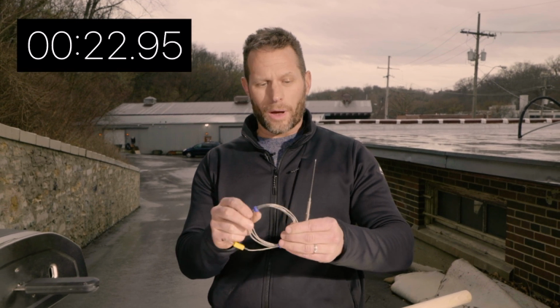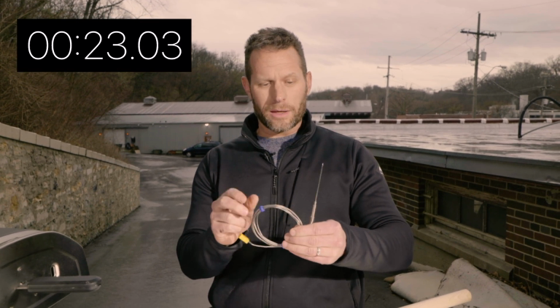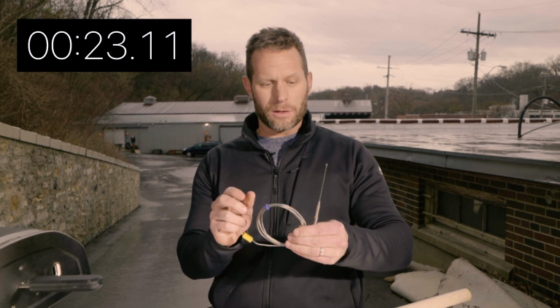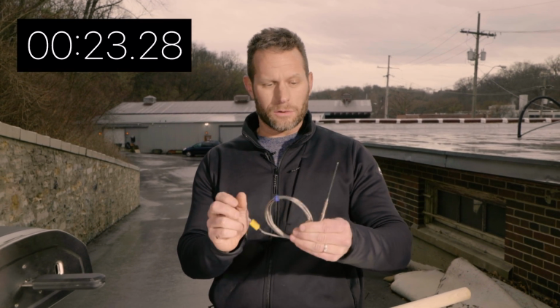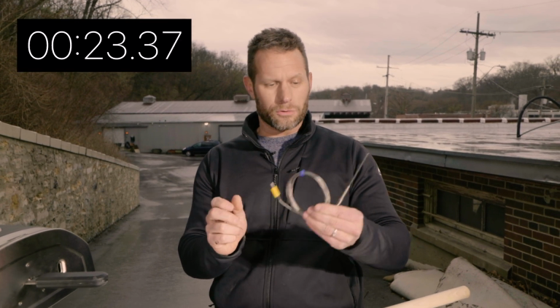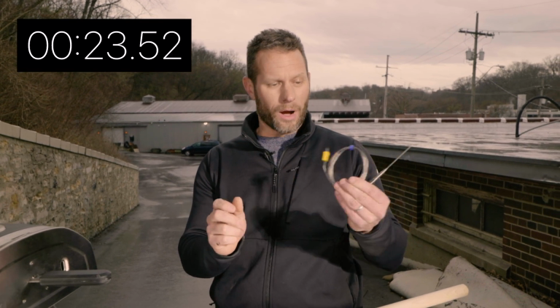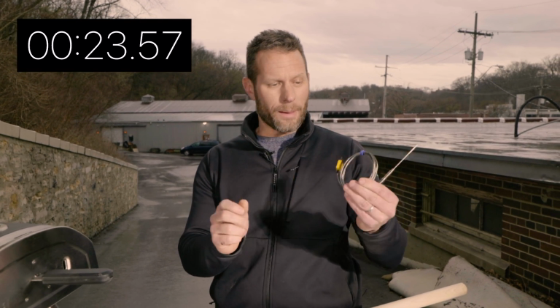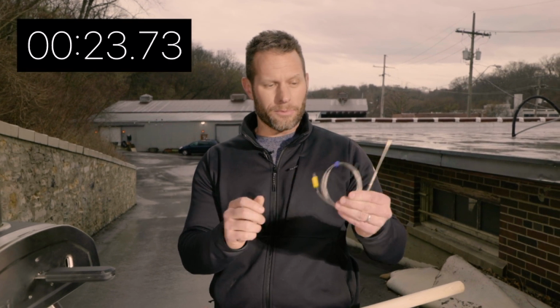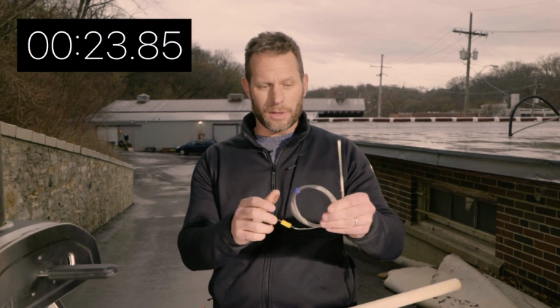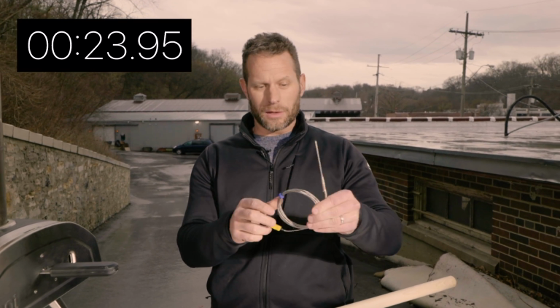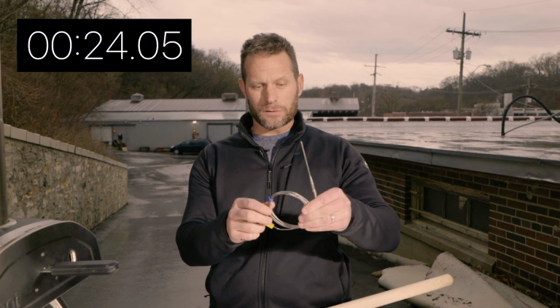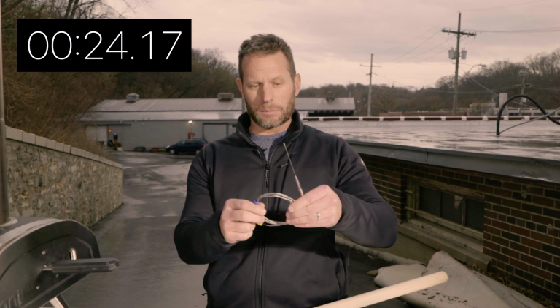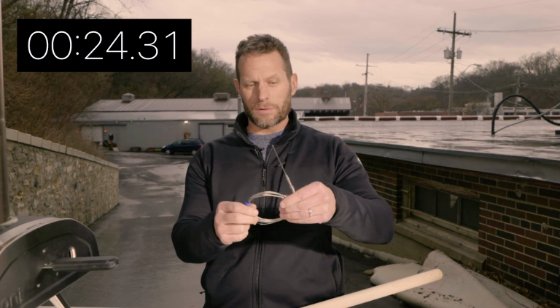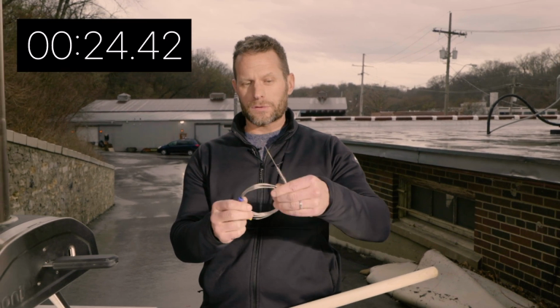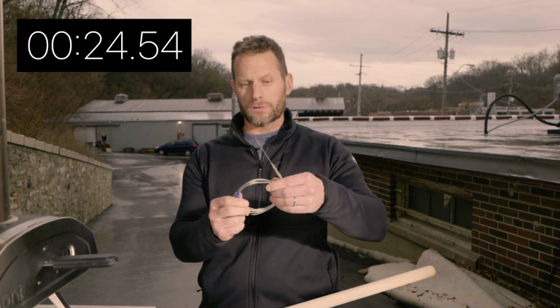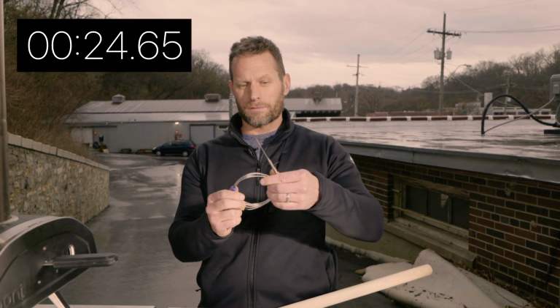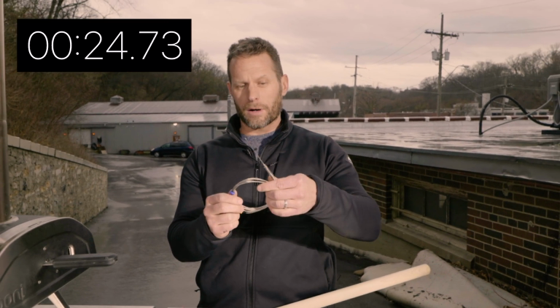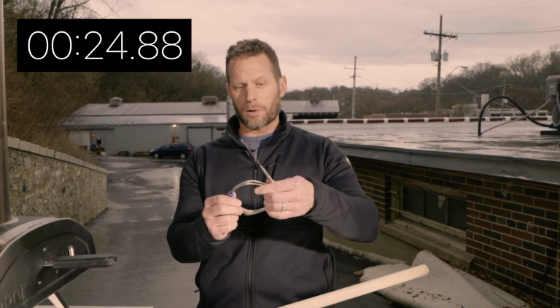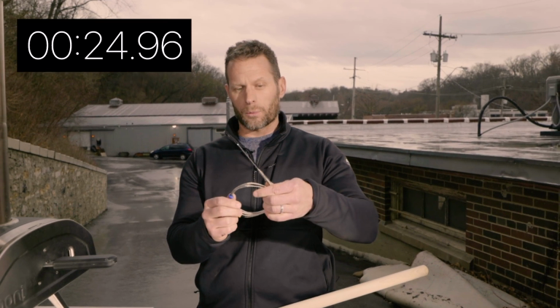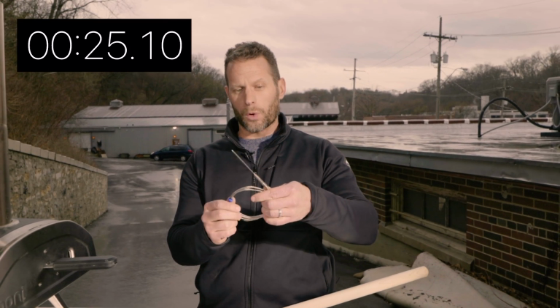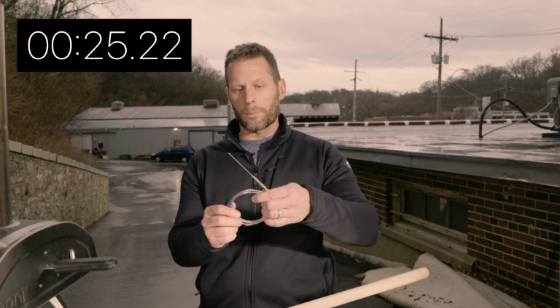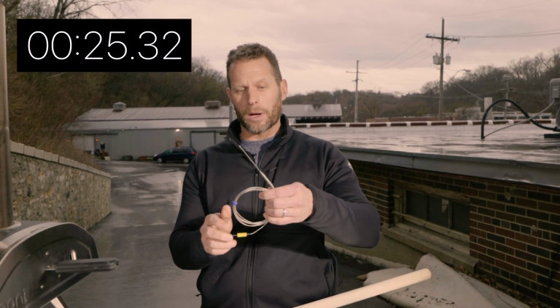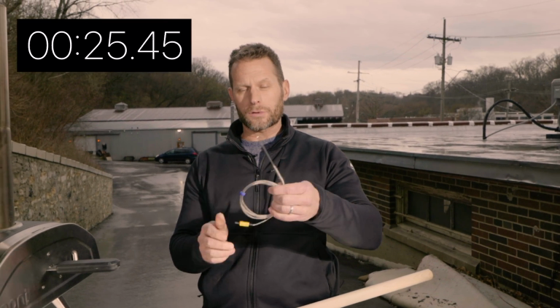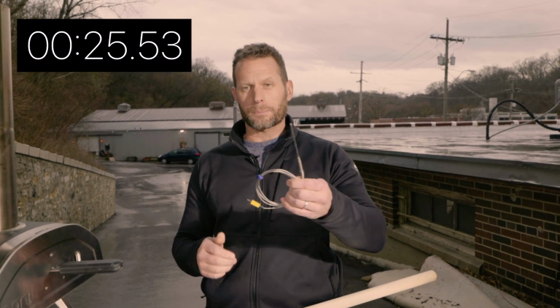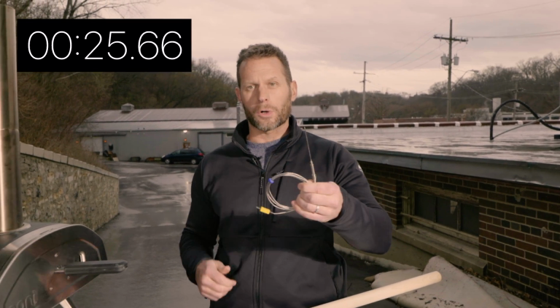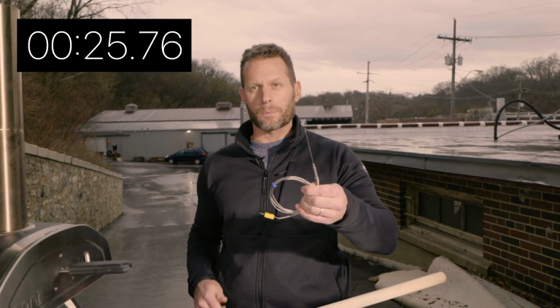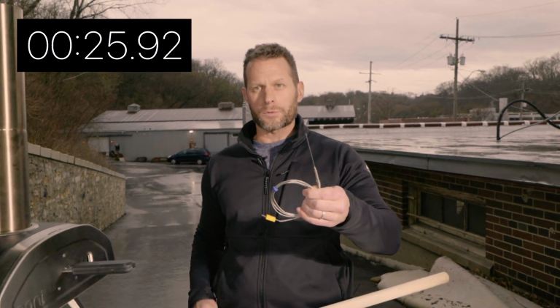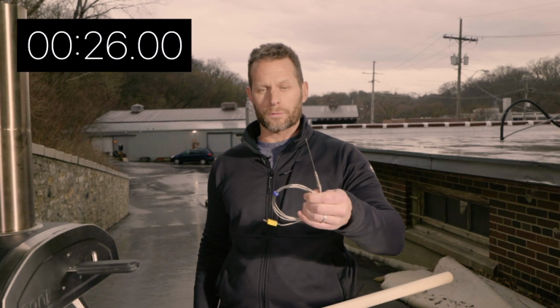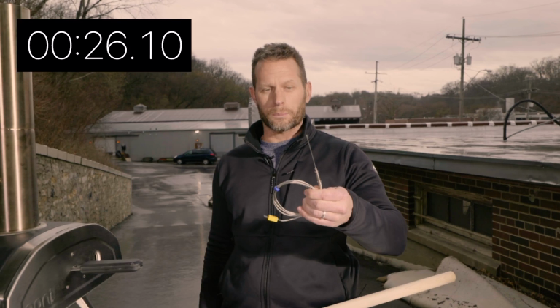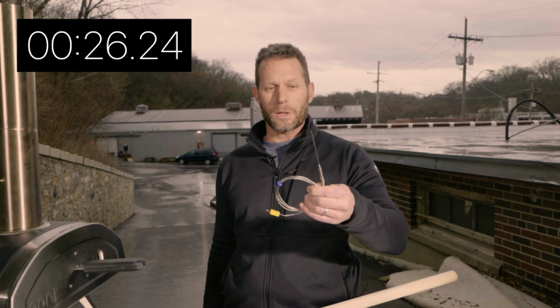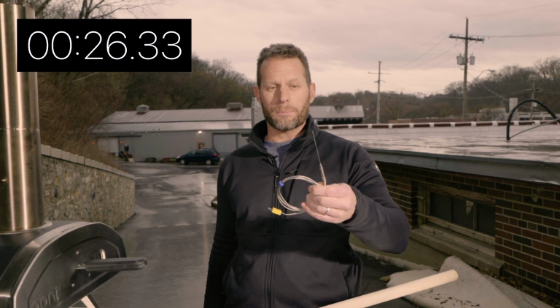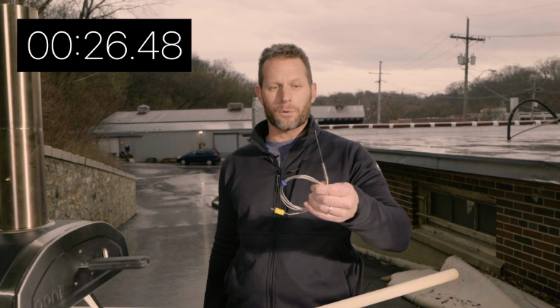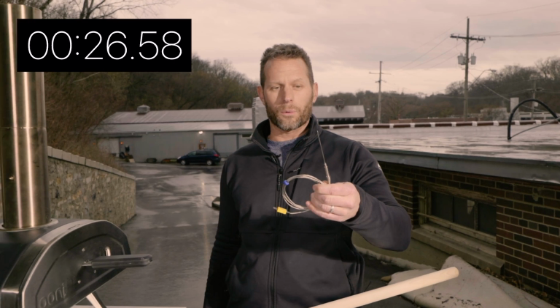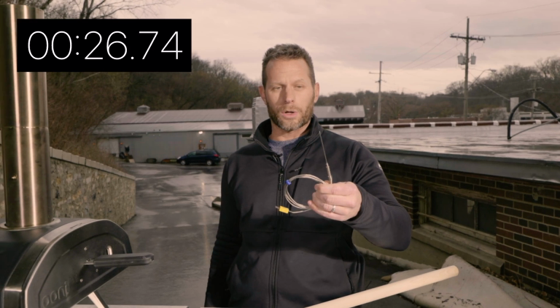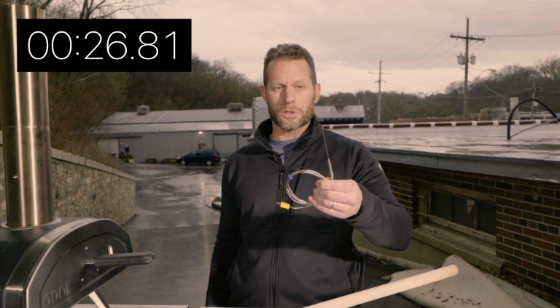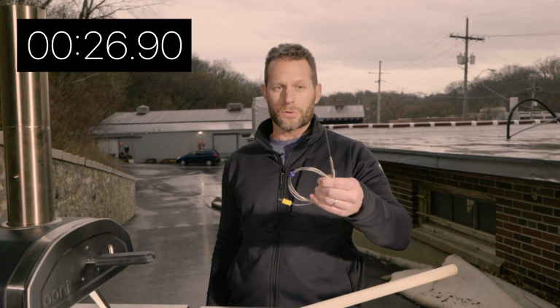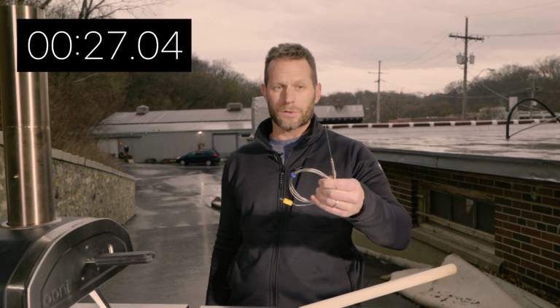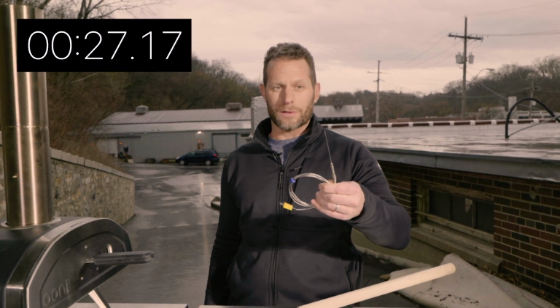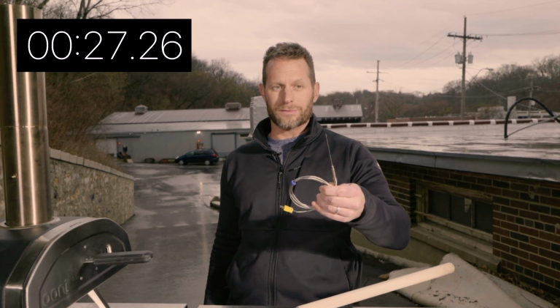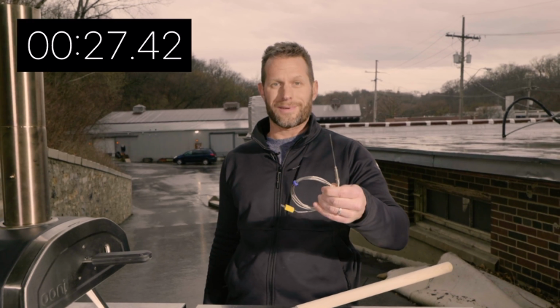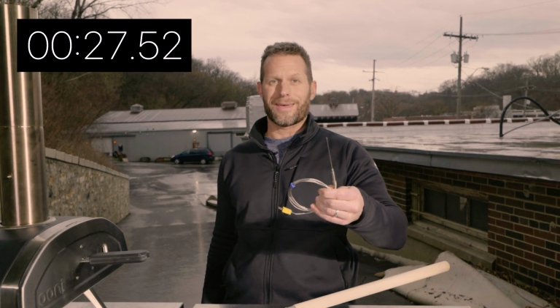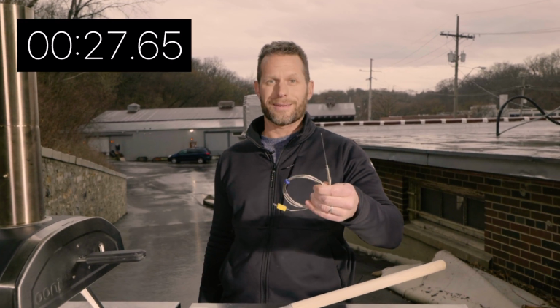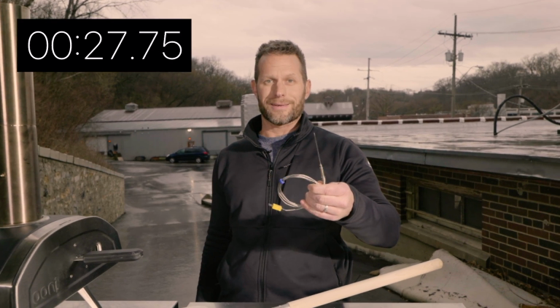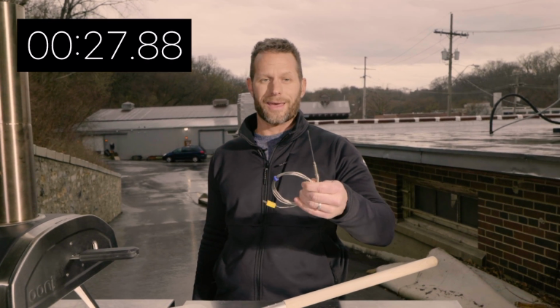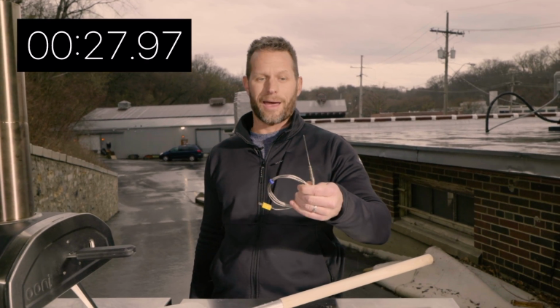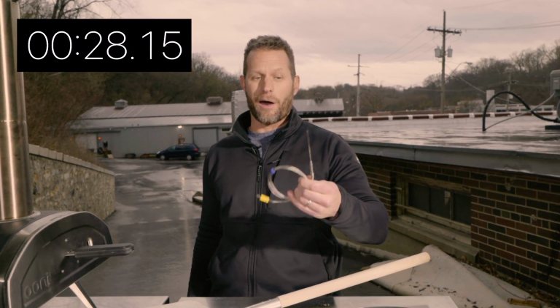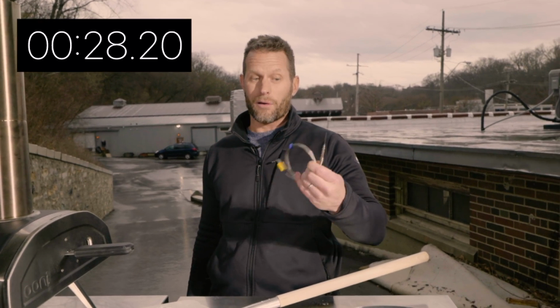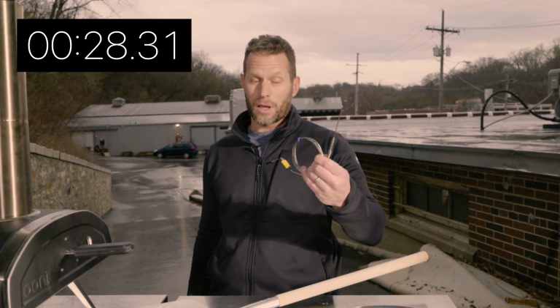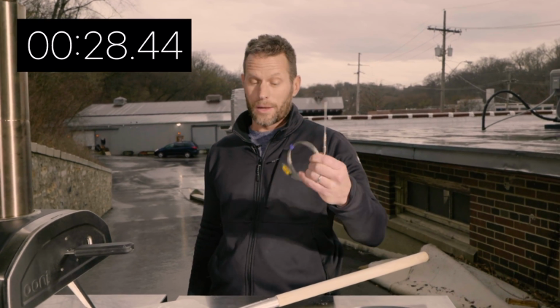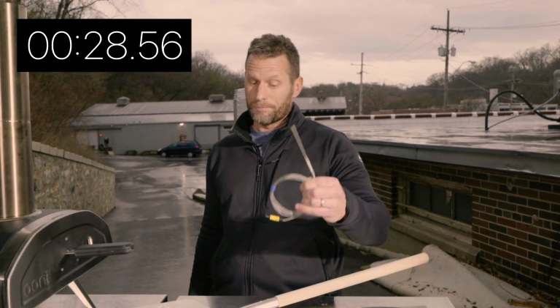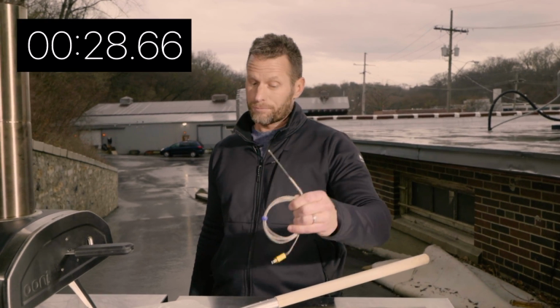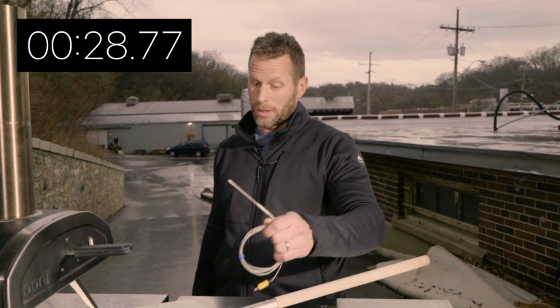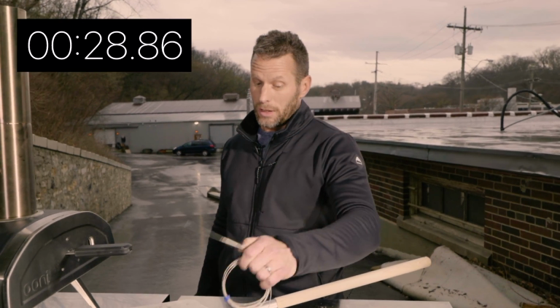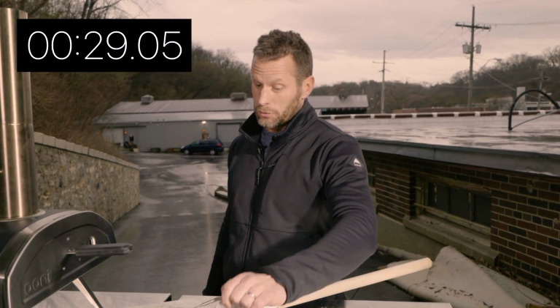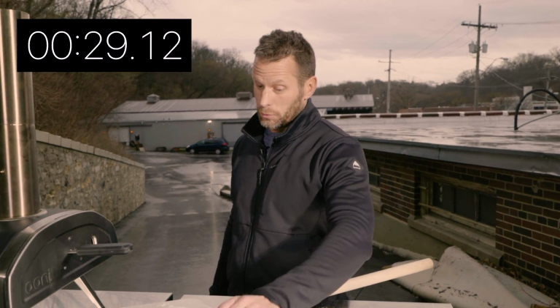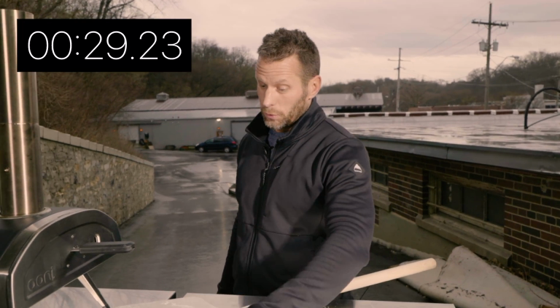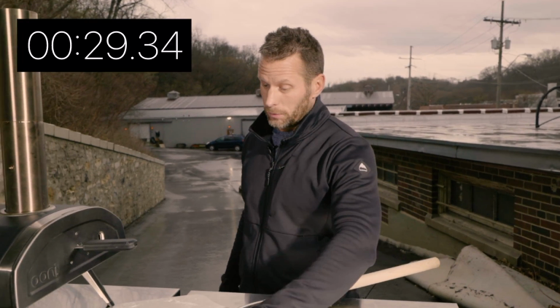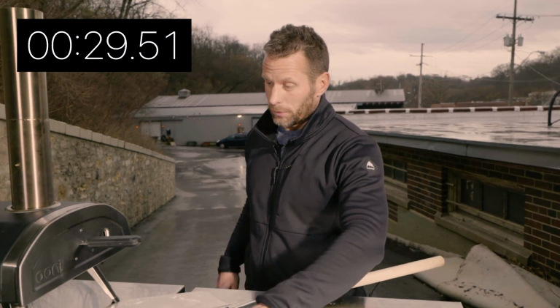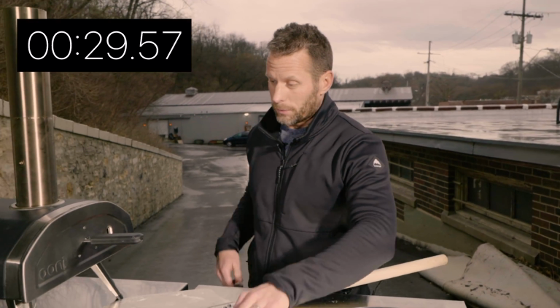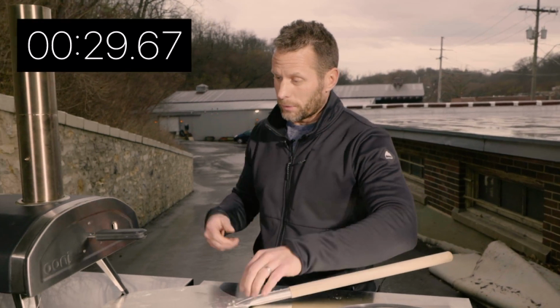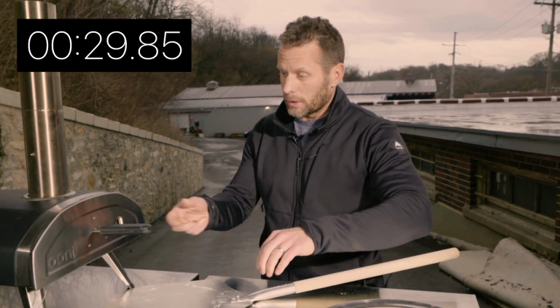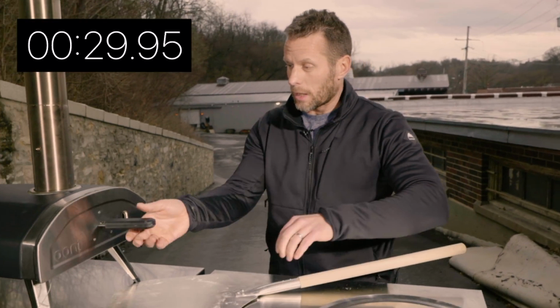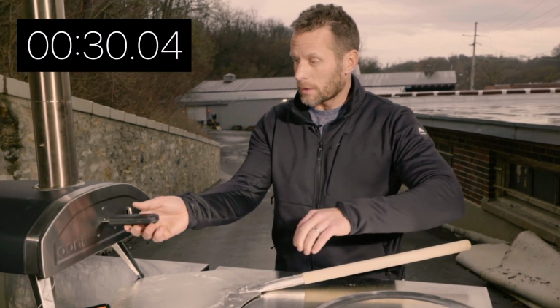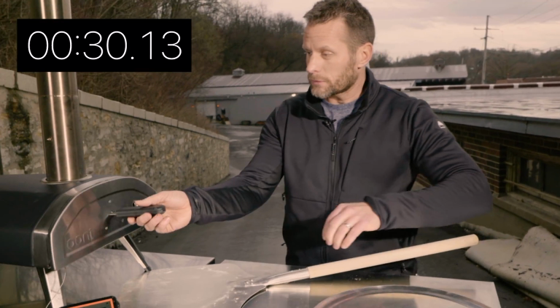They're also very heavy duty. I could drop this — this is a very robust probe. So for people who are using this day in and day out, it's really, really nice.